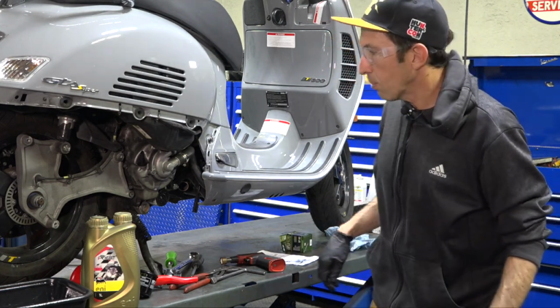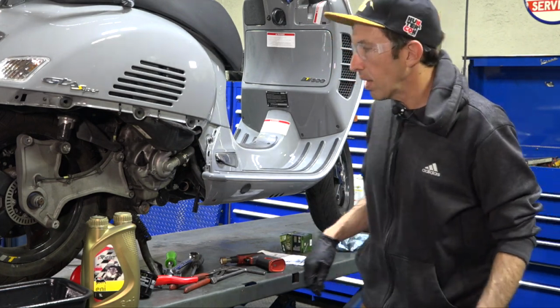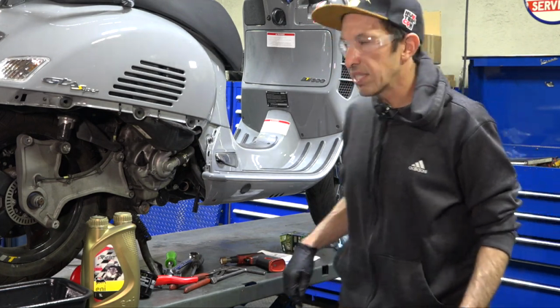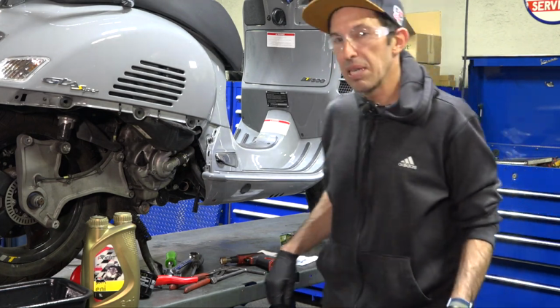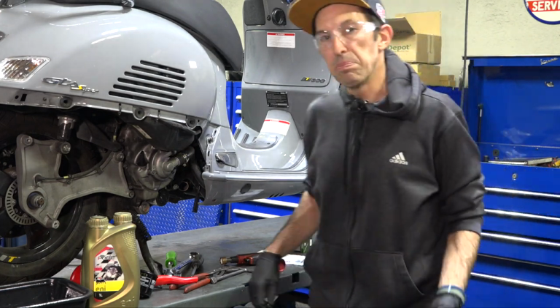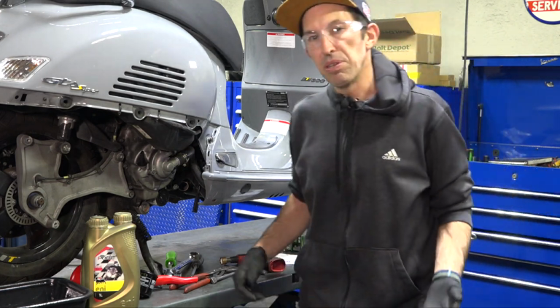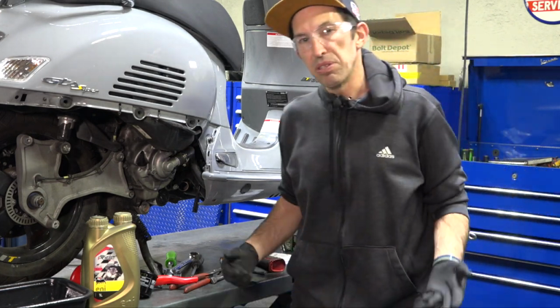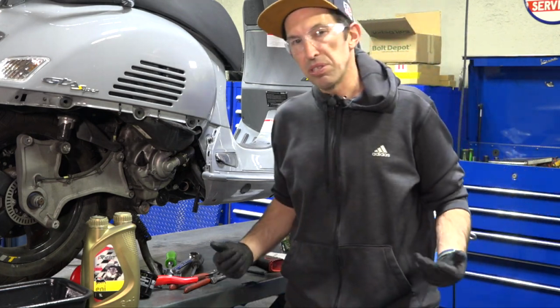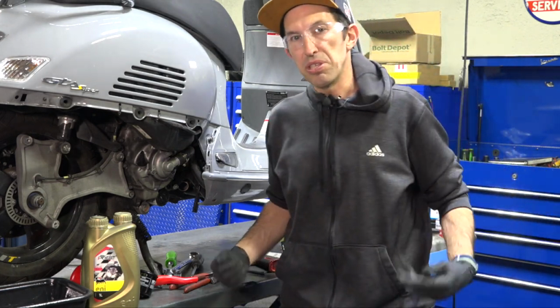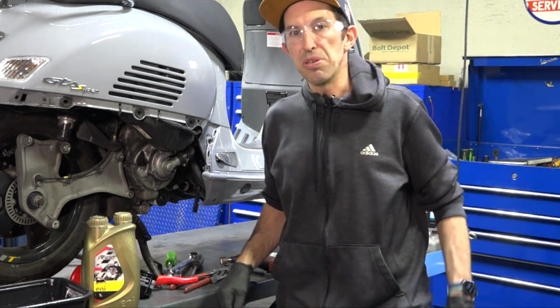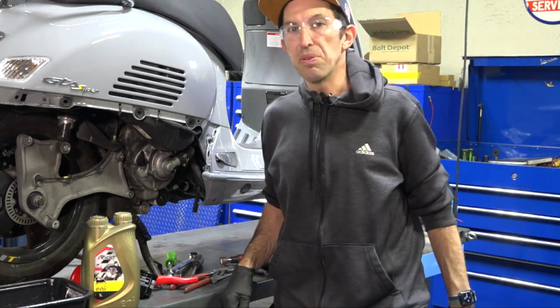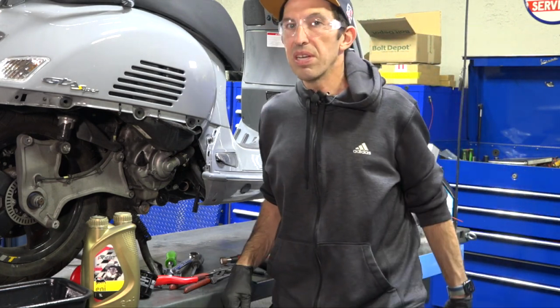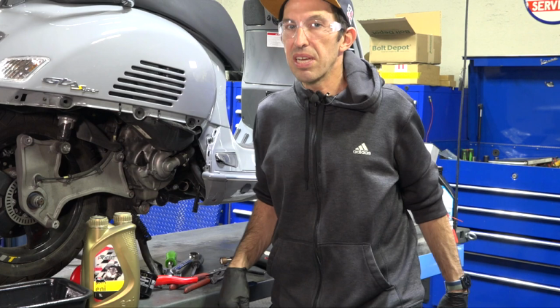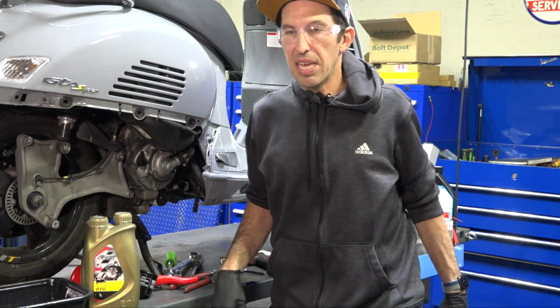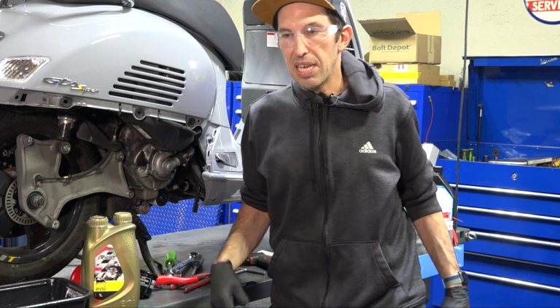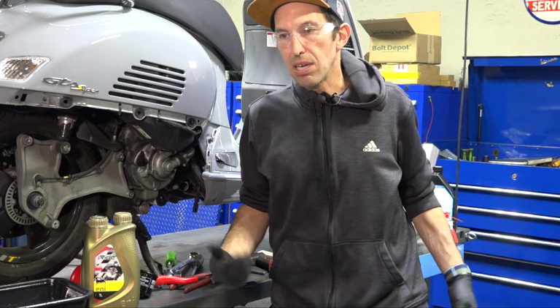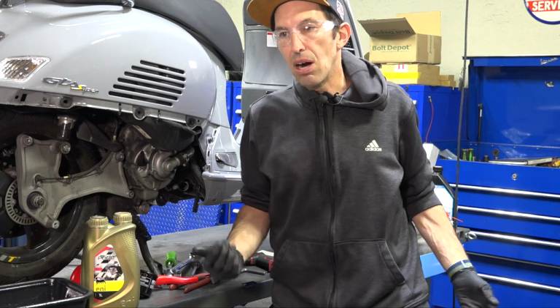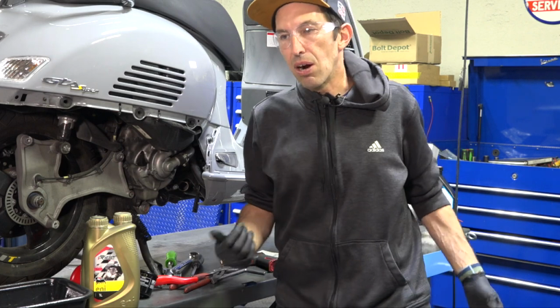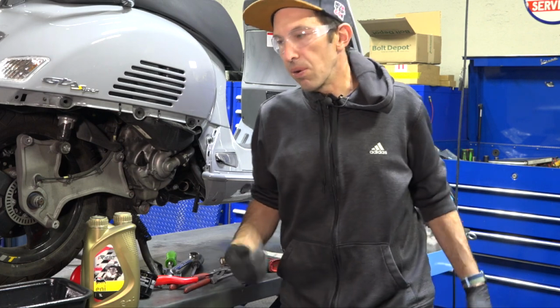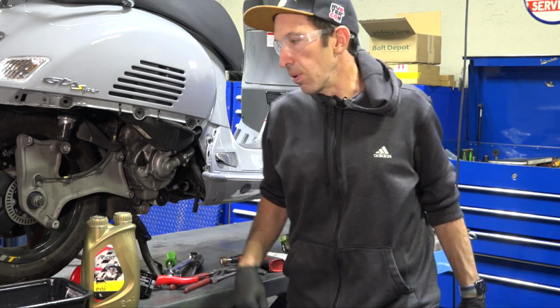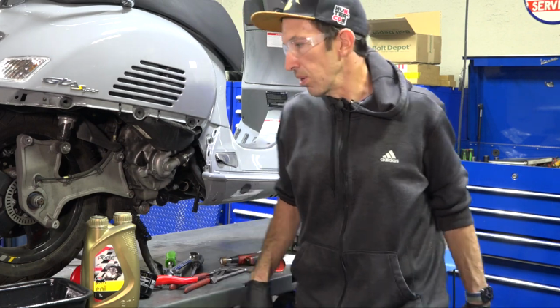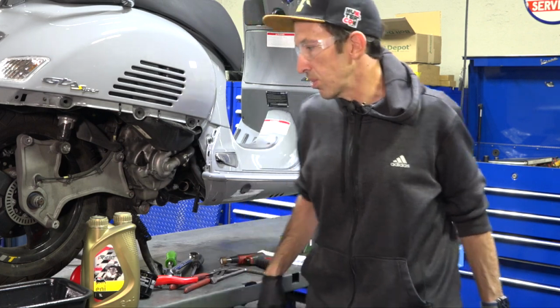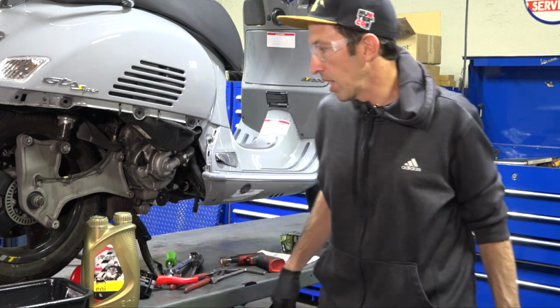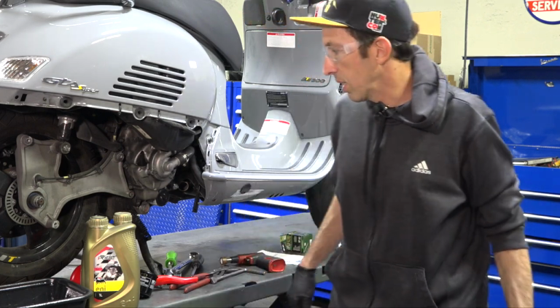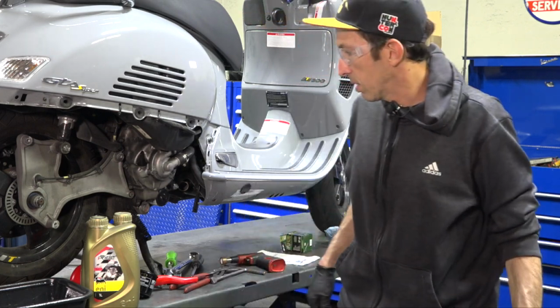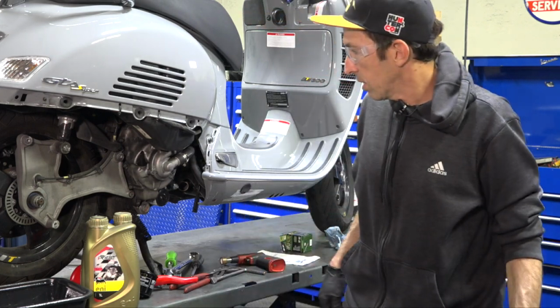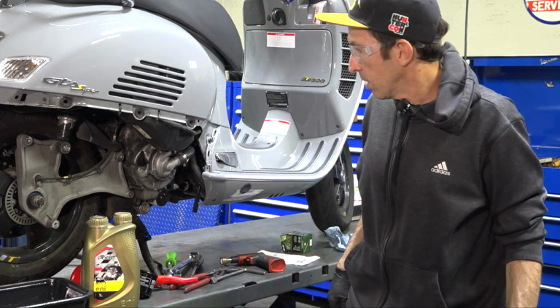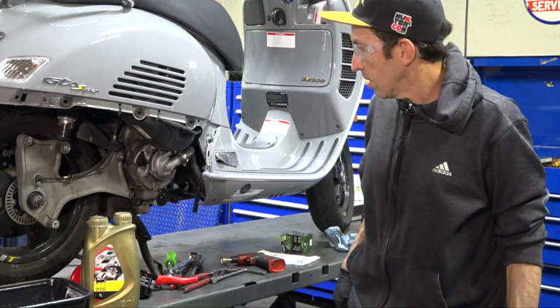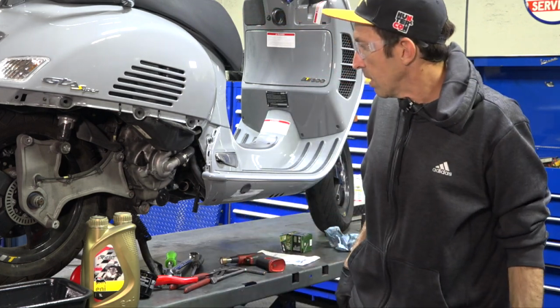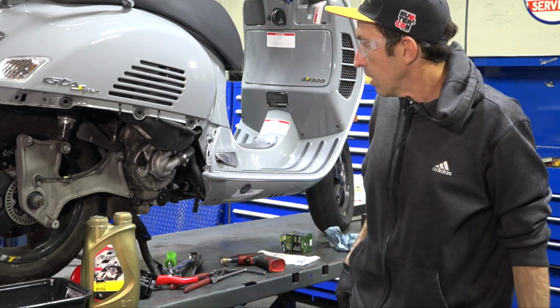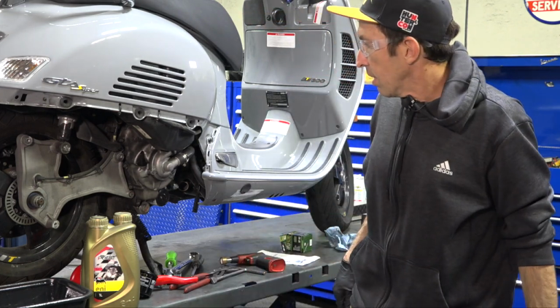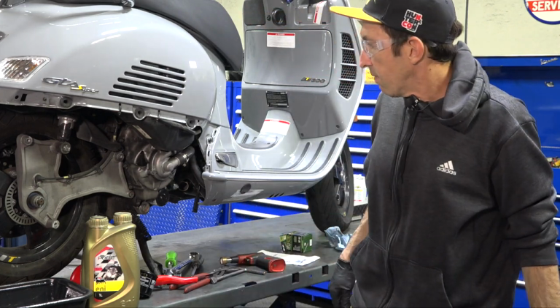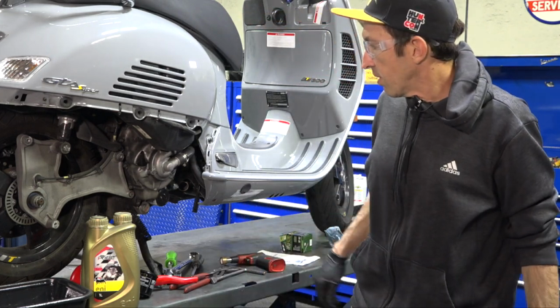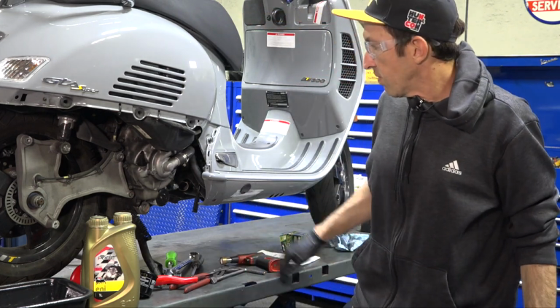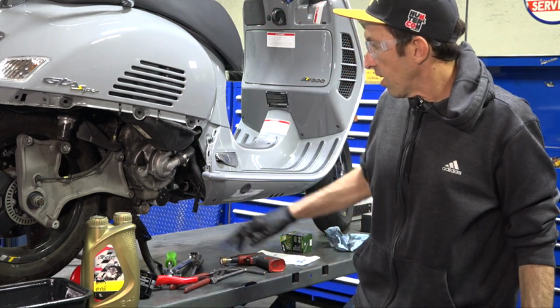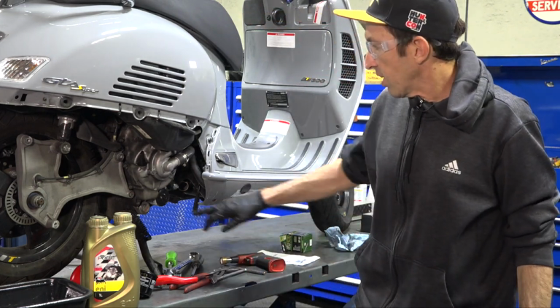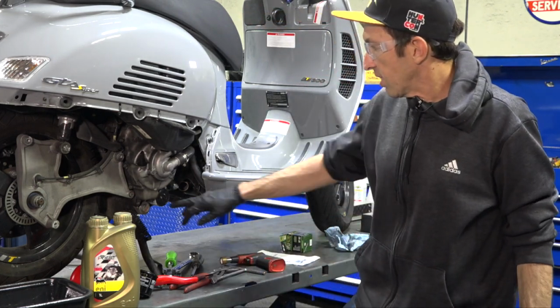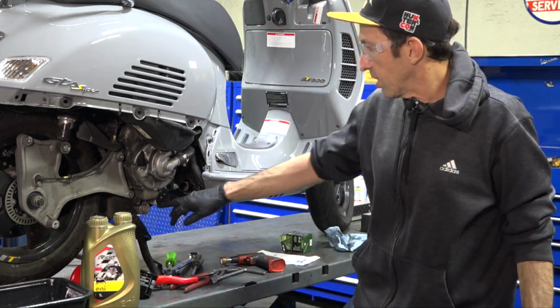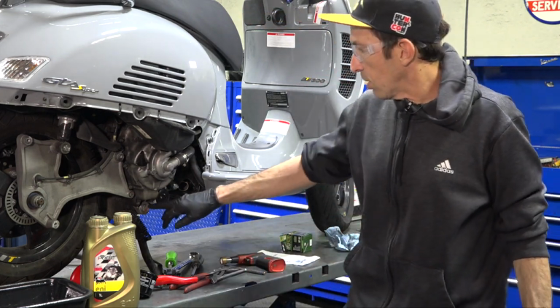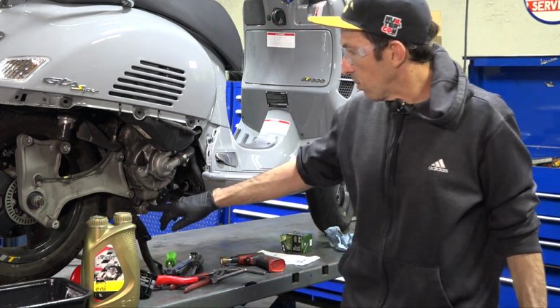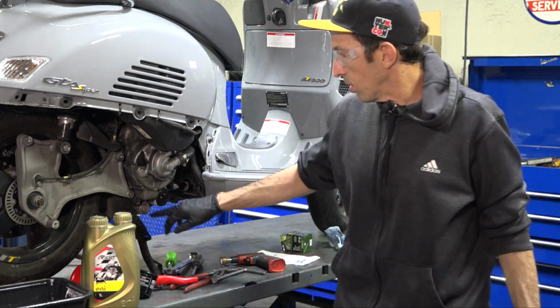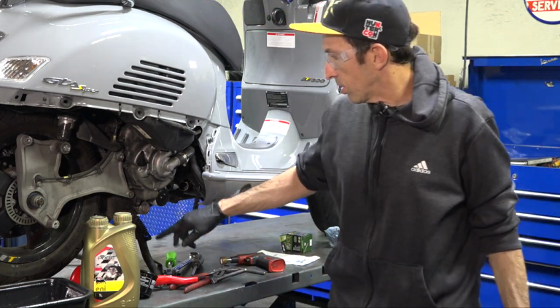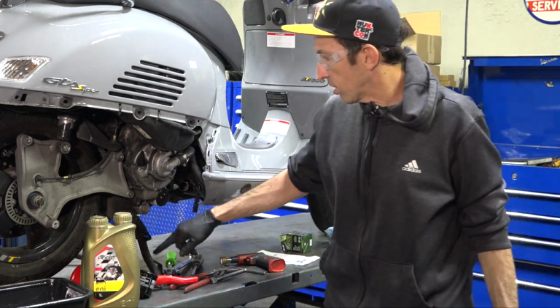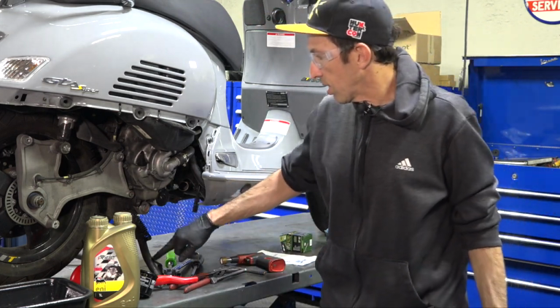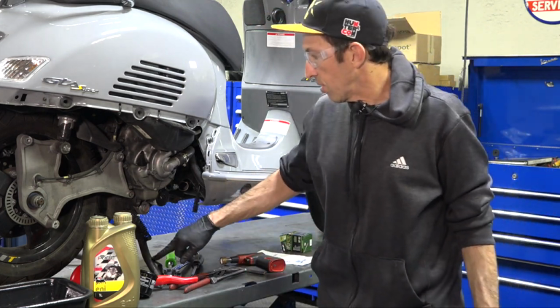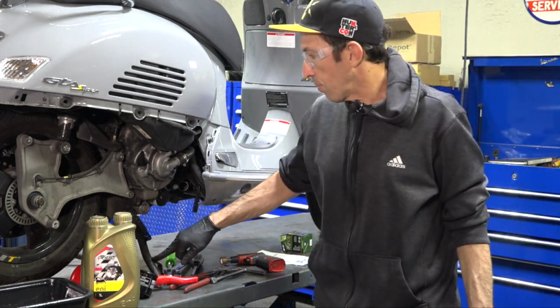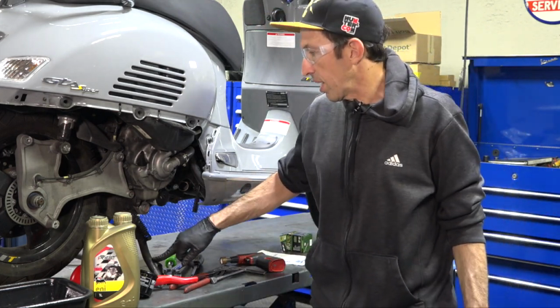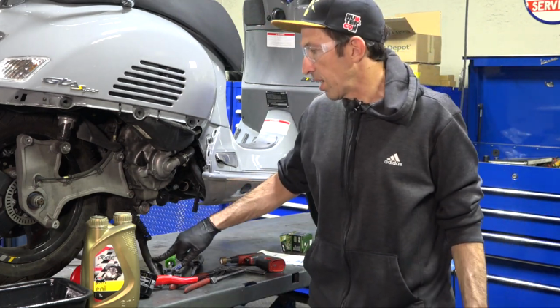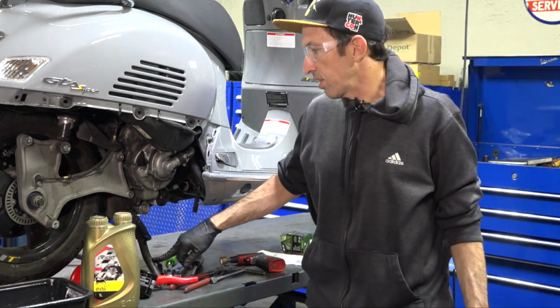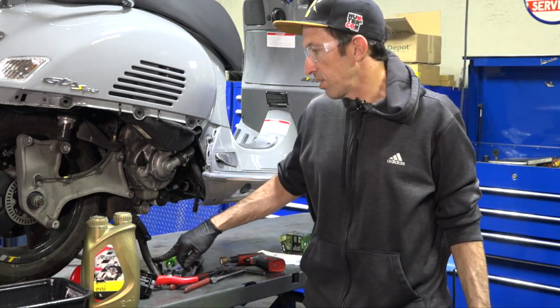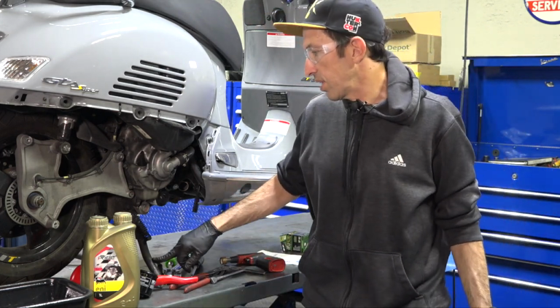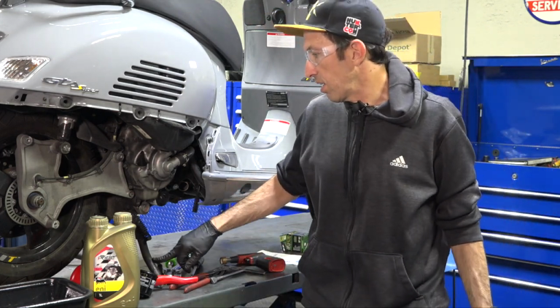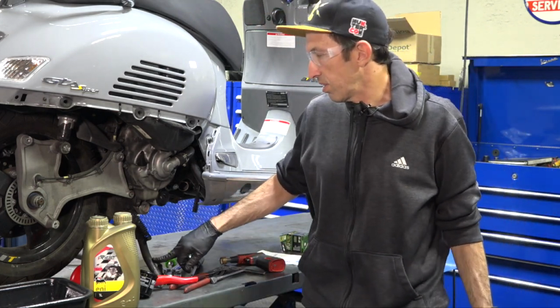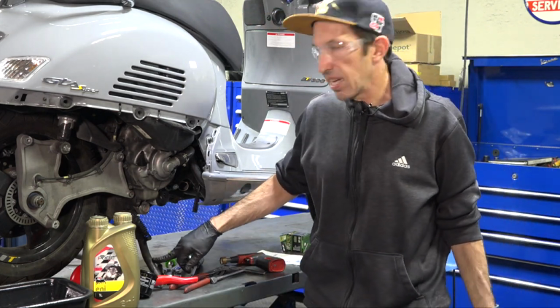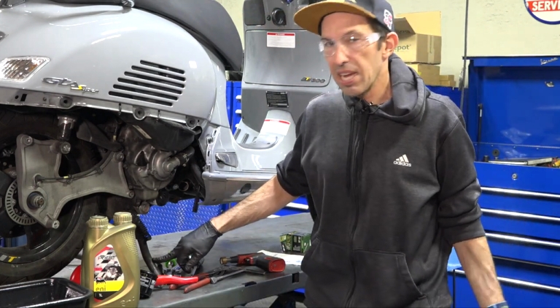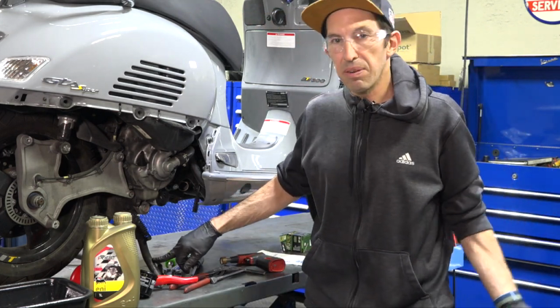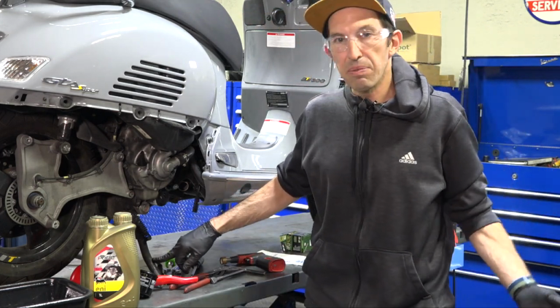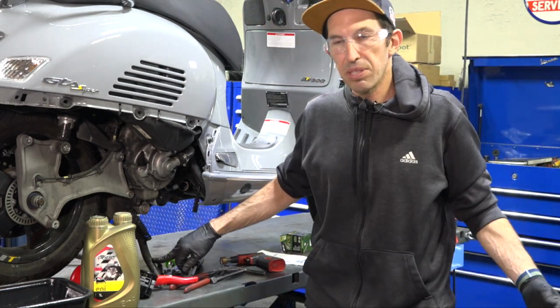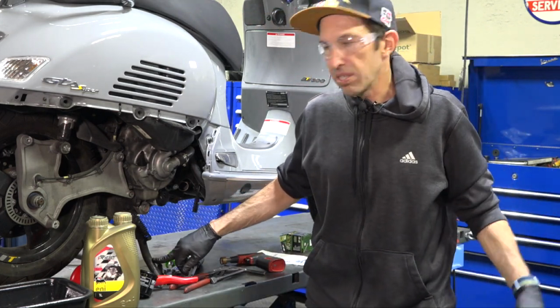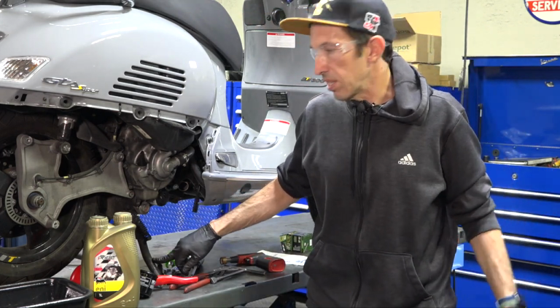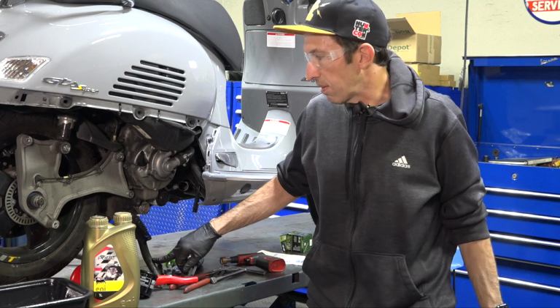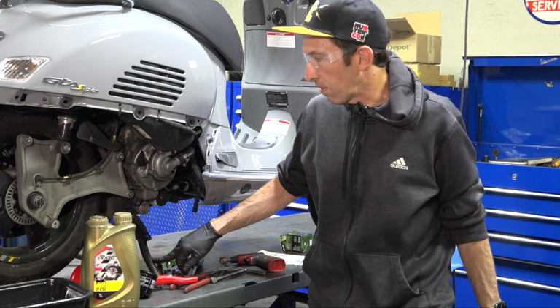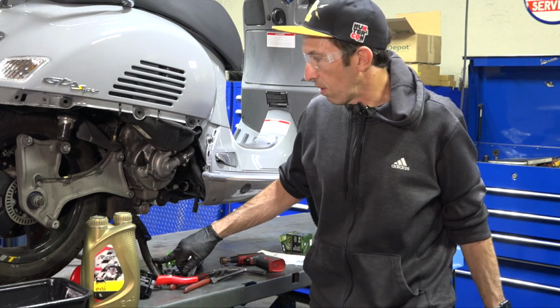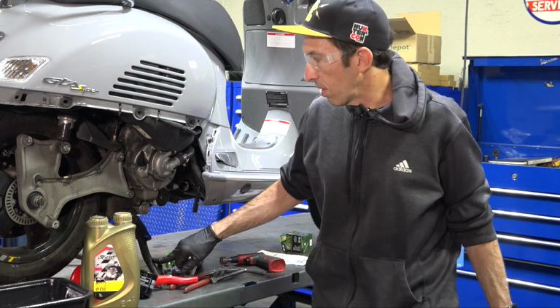Now let's talk about specialty tools needed for an oil change — it's not quite as simple as doing a car oil change. The oil is going to drain with the scooter on the center stand, which is never all that fun.